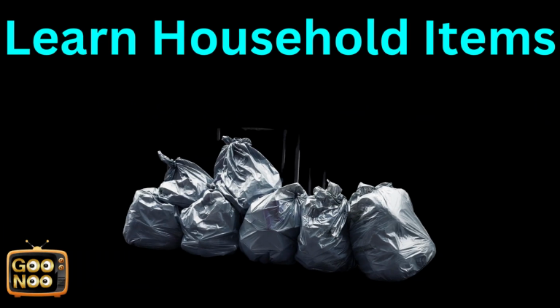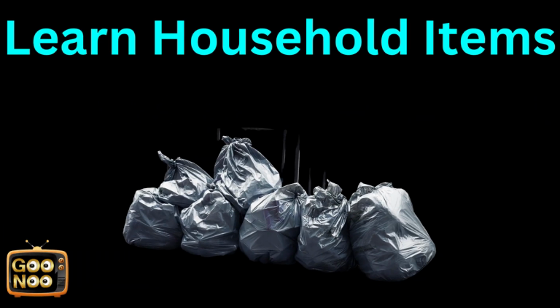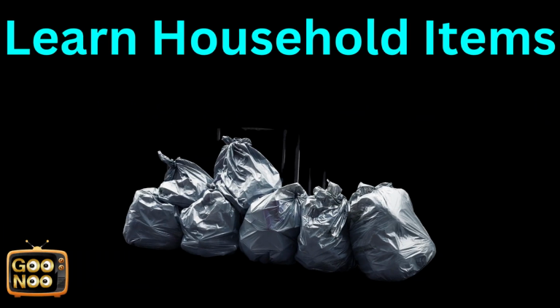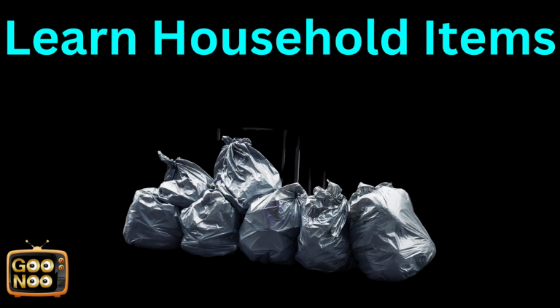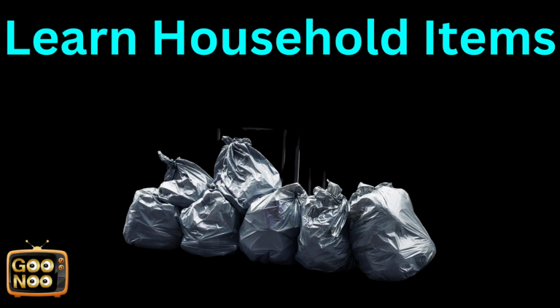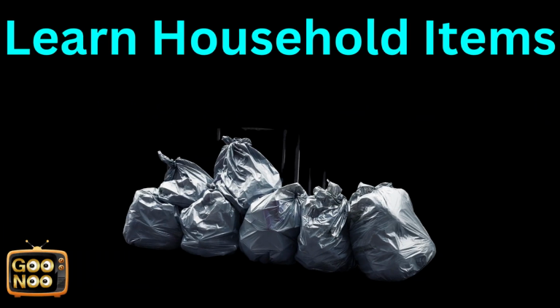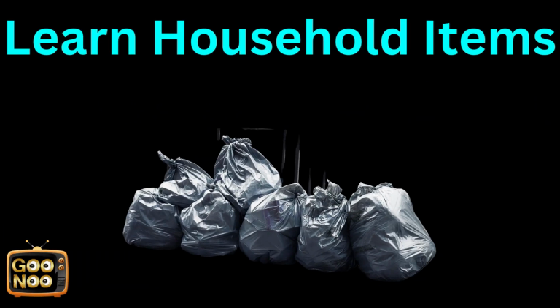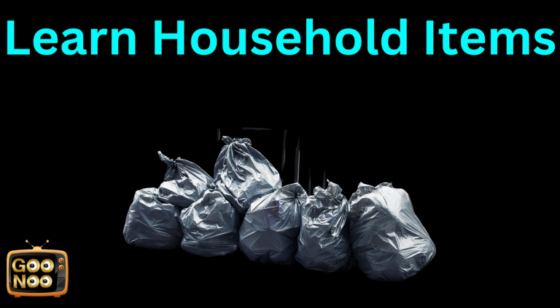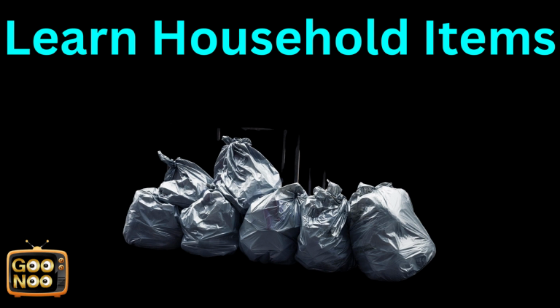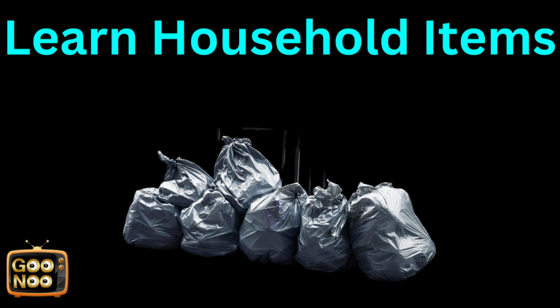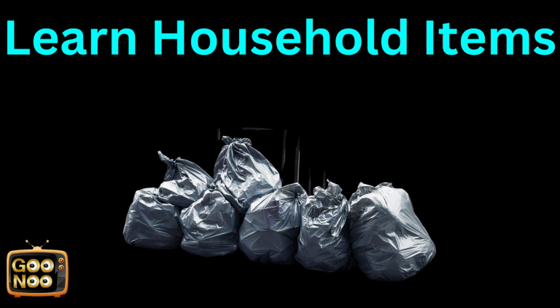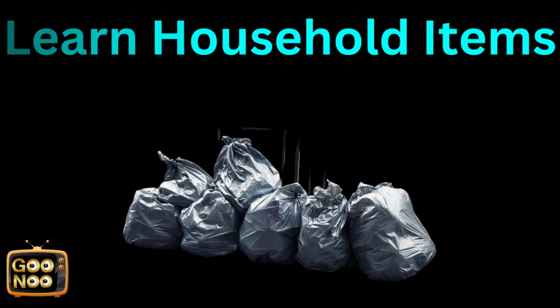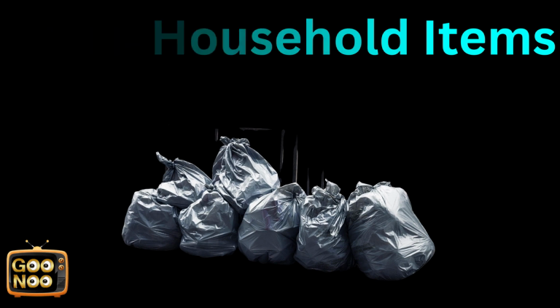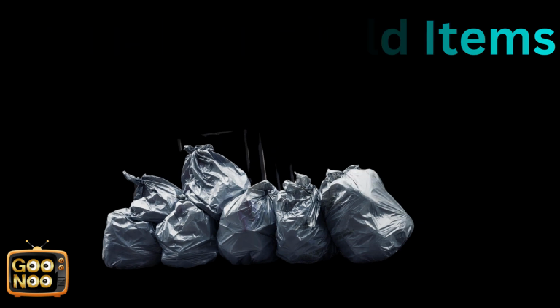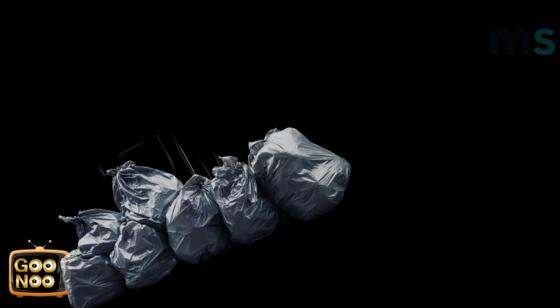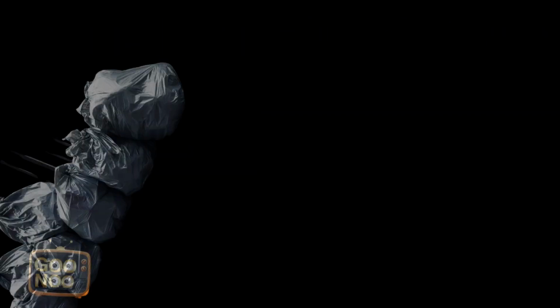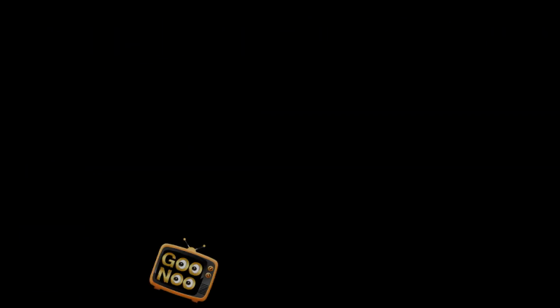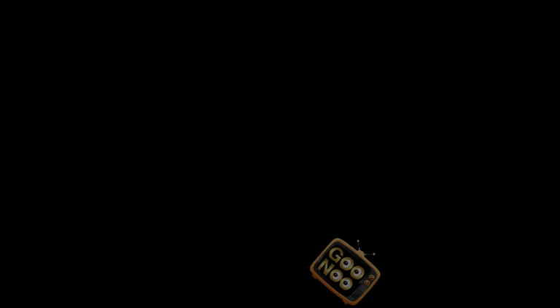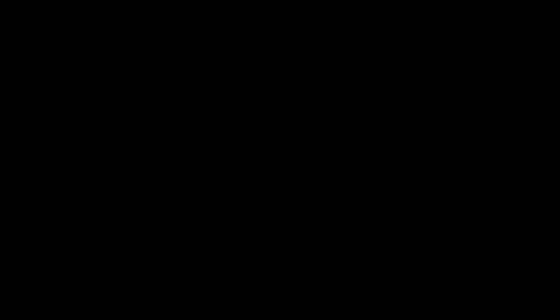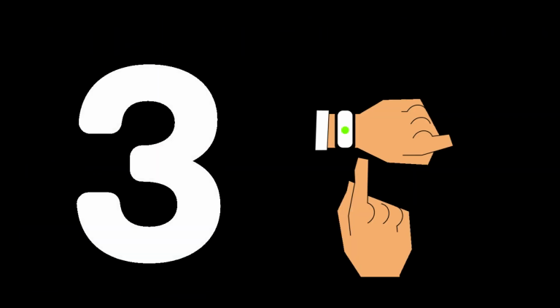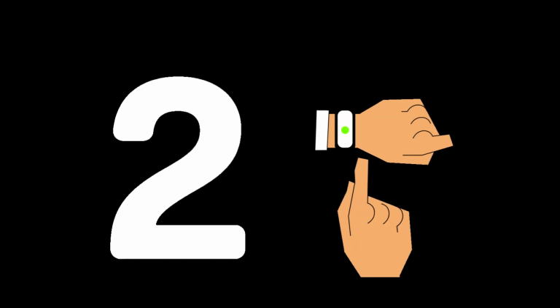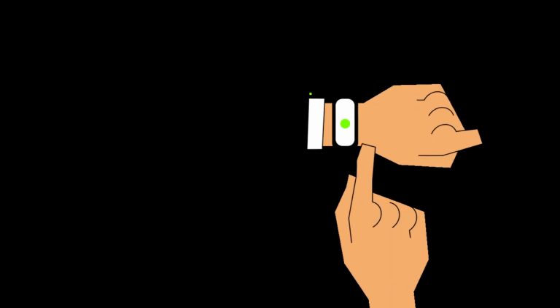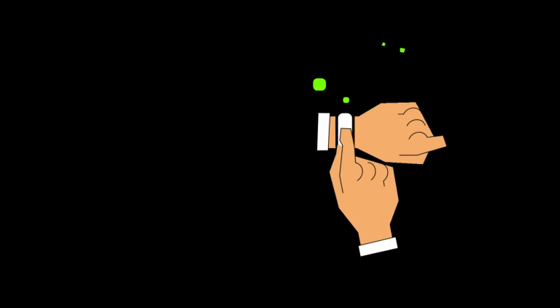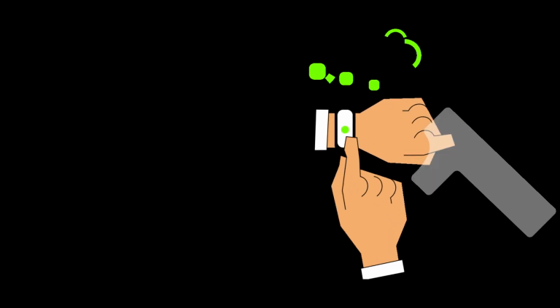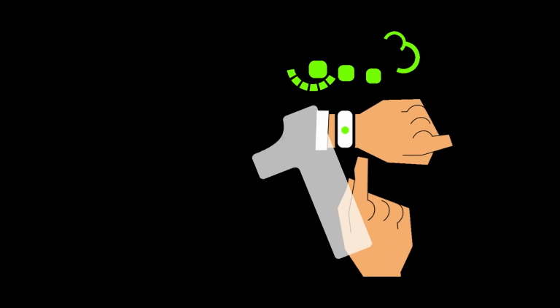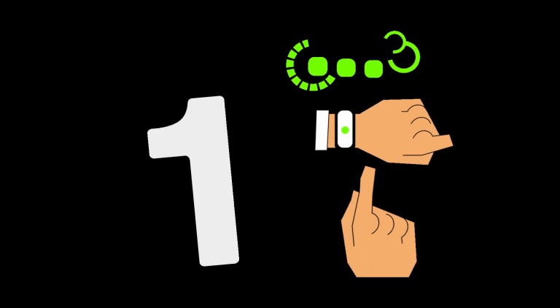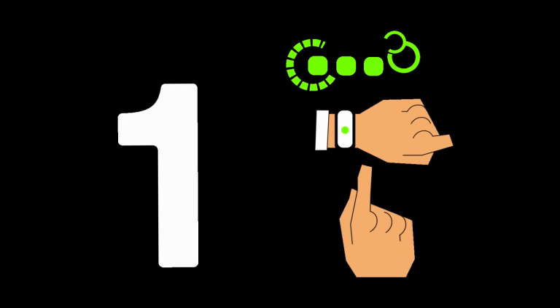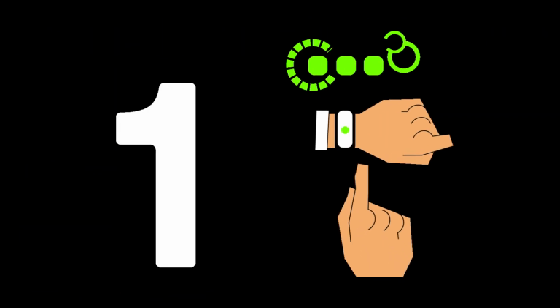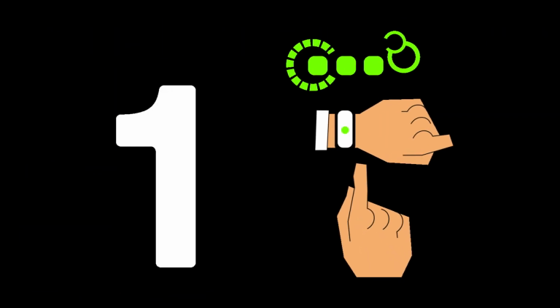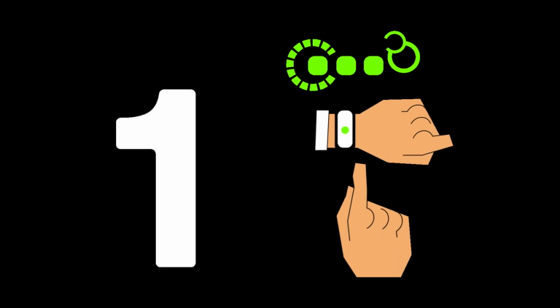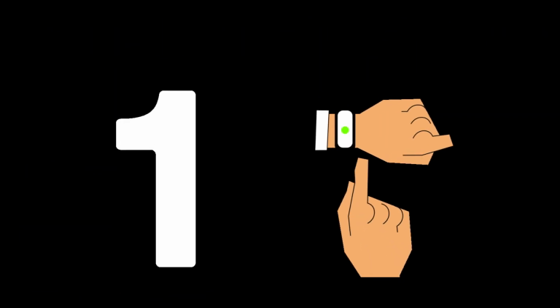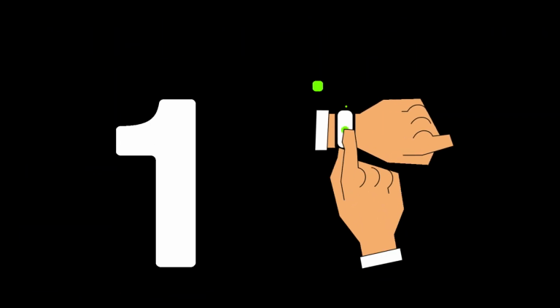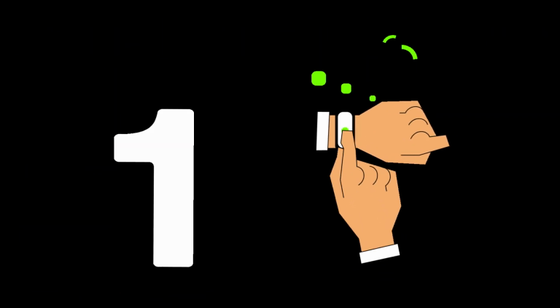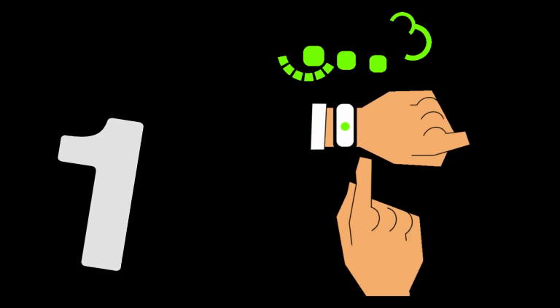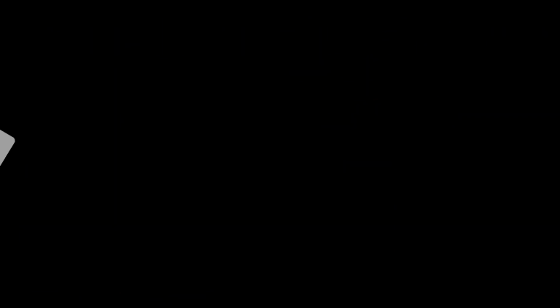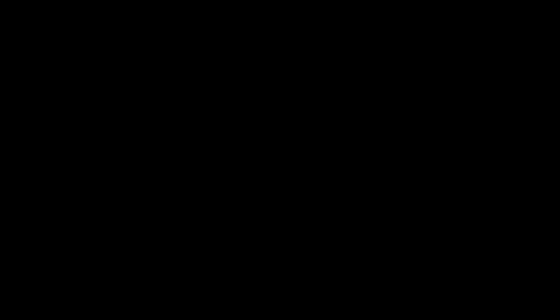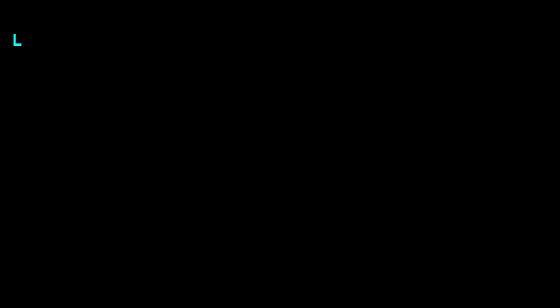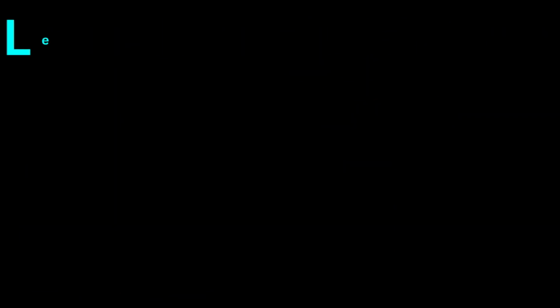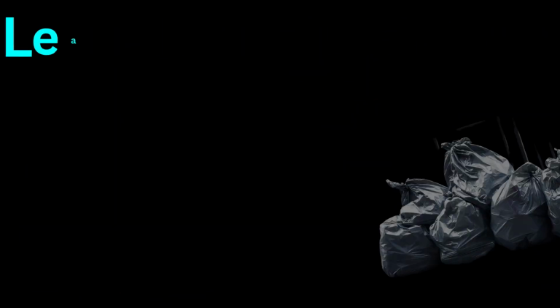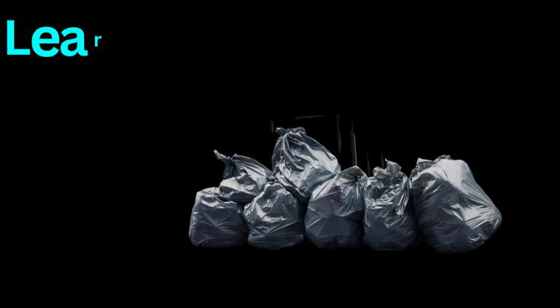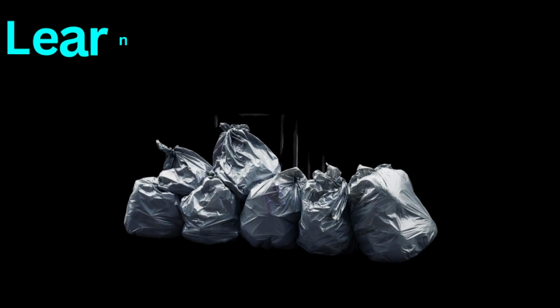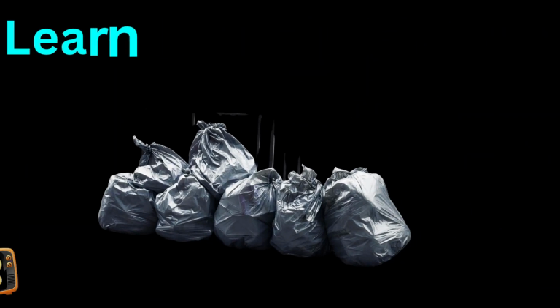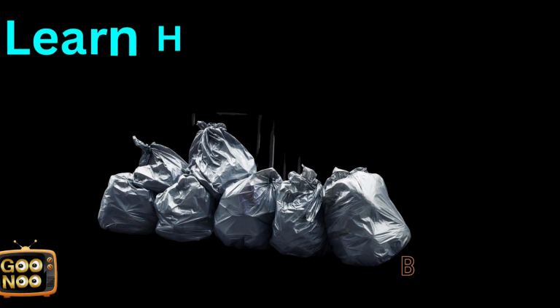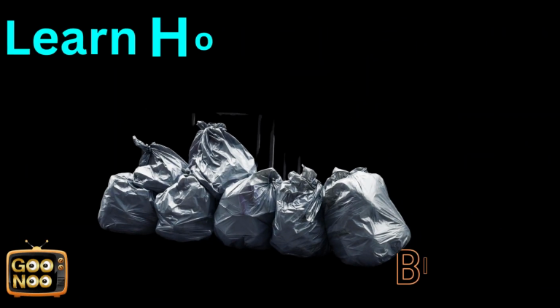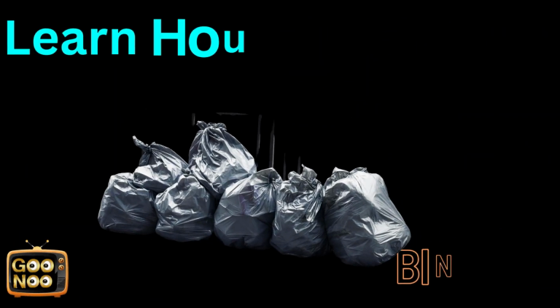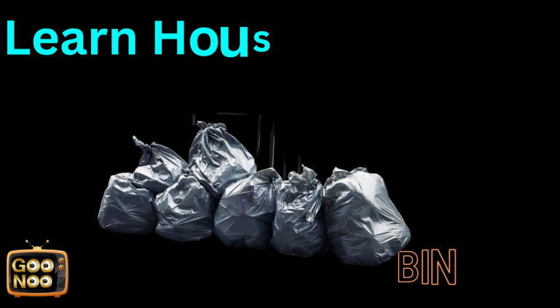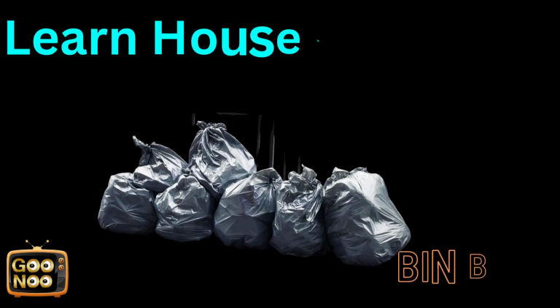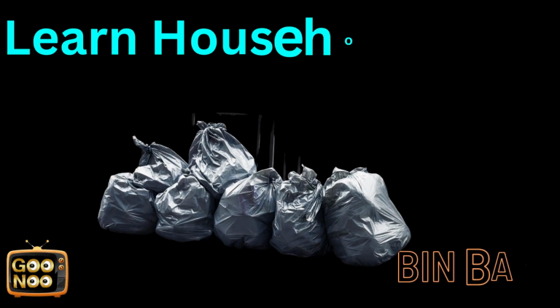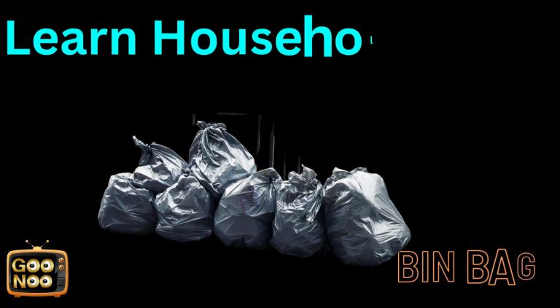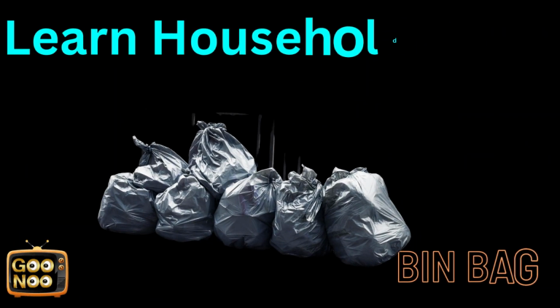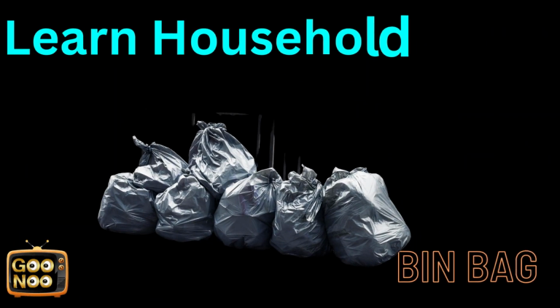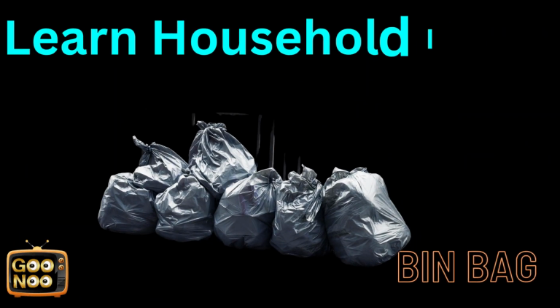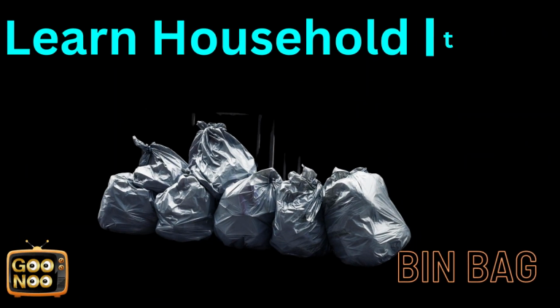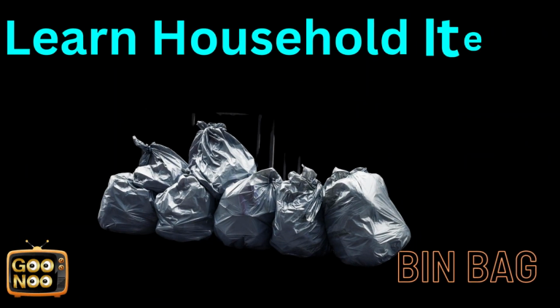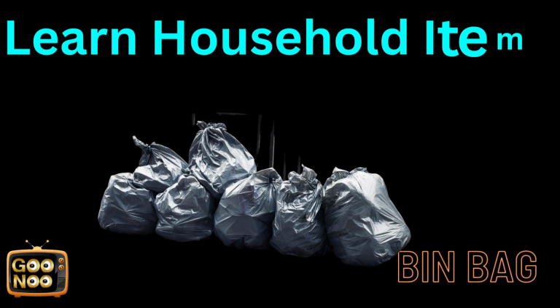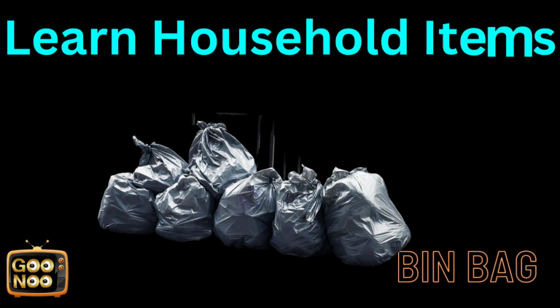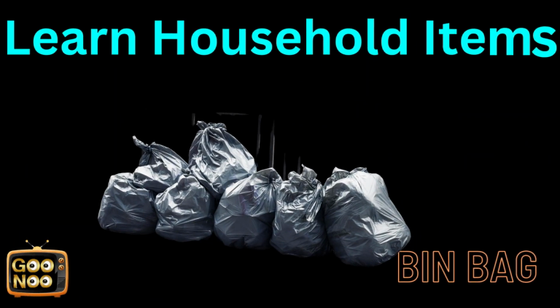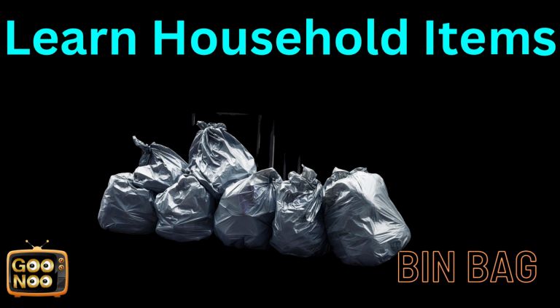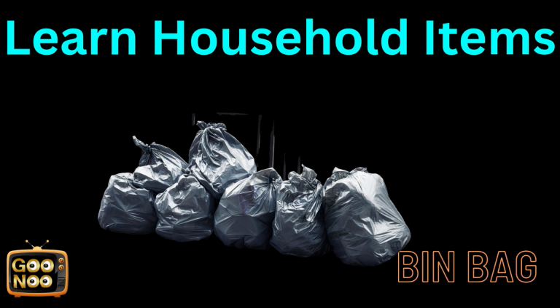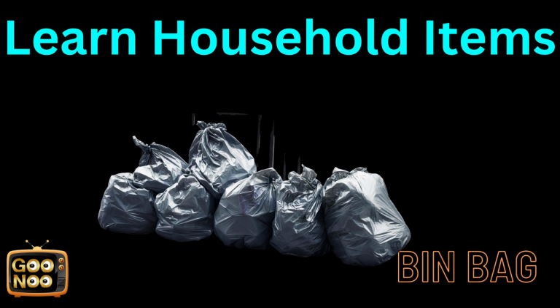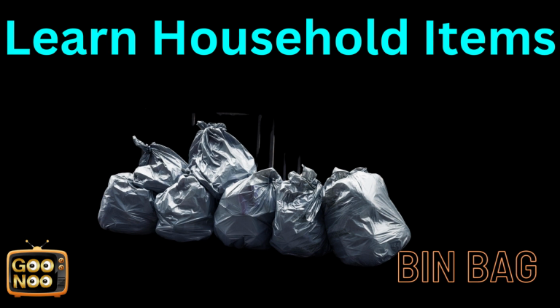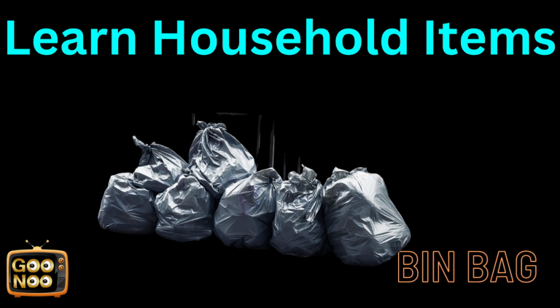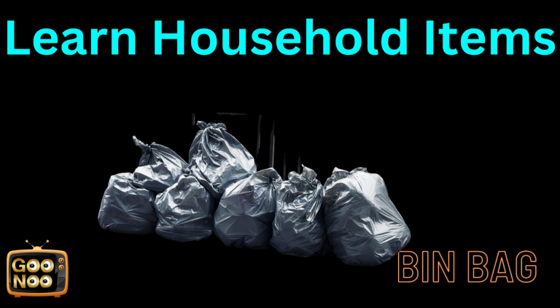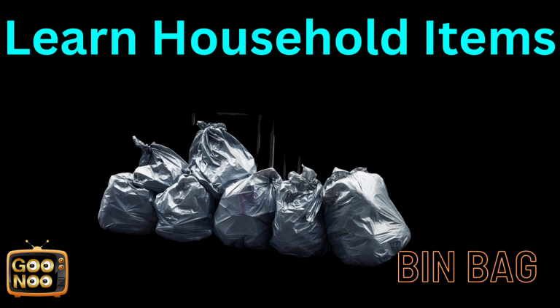Let's try to guess this item. These are bin bags.